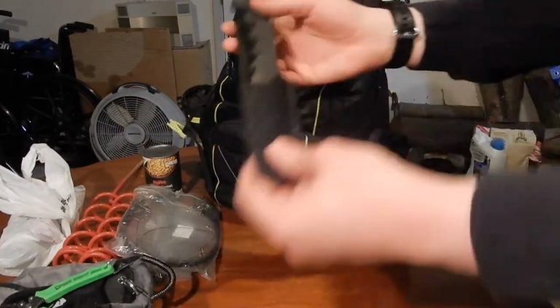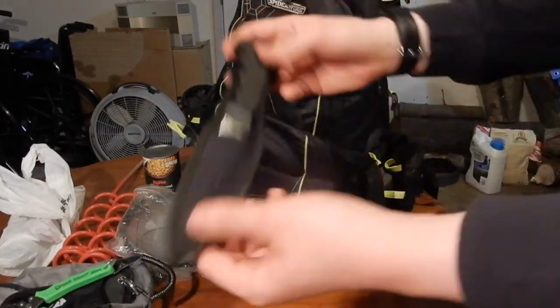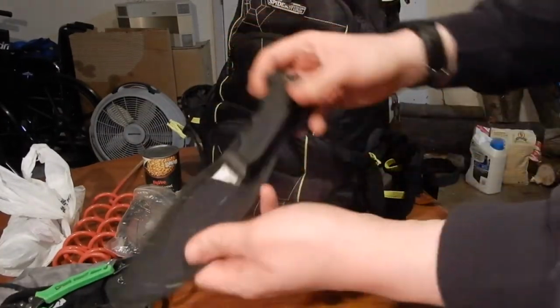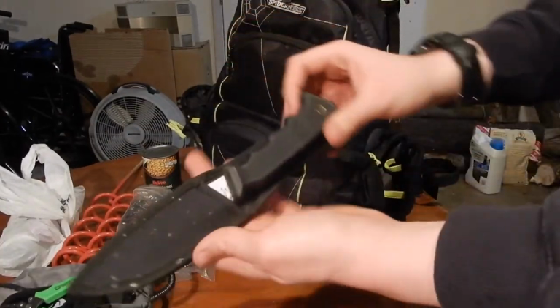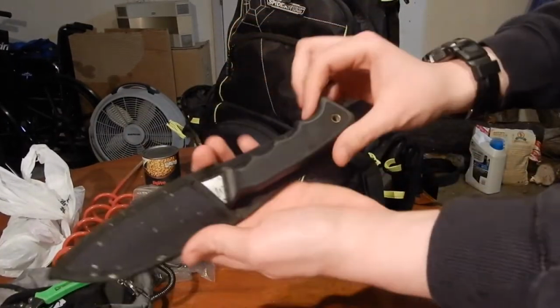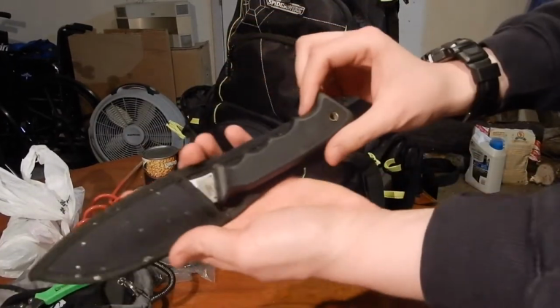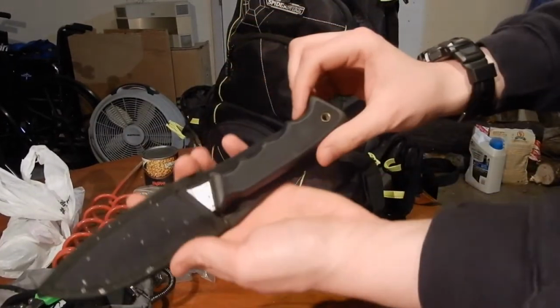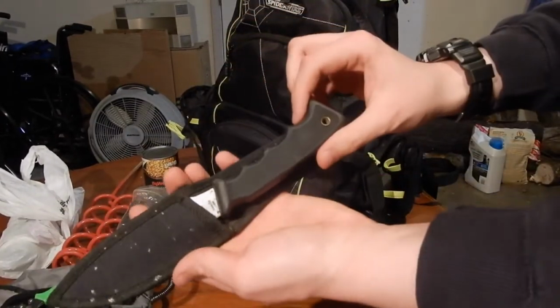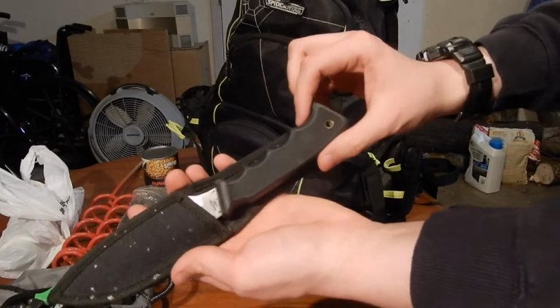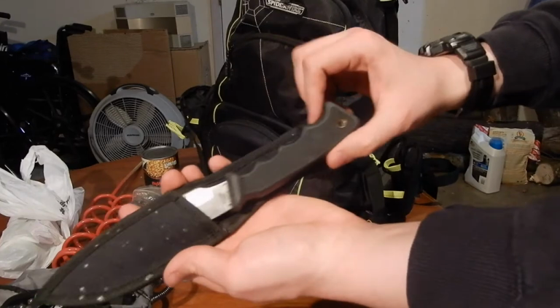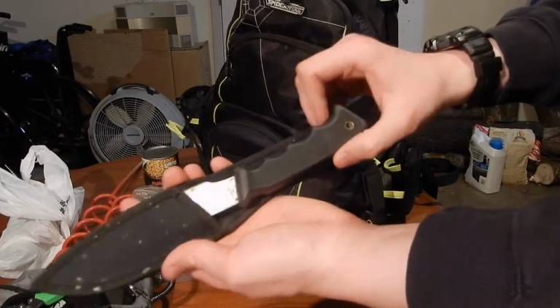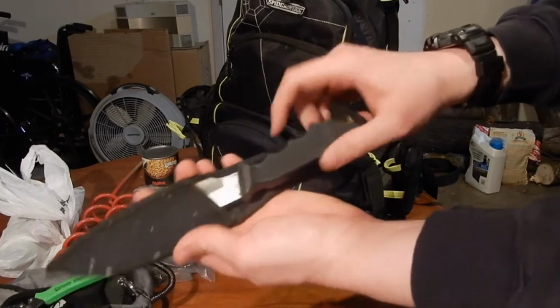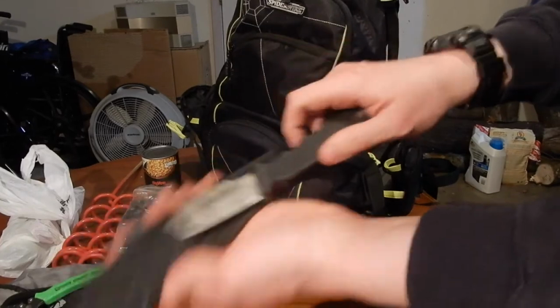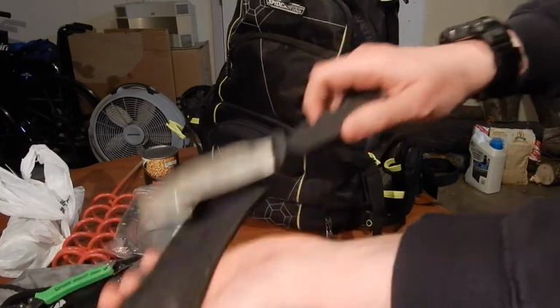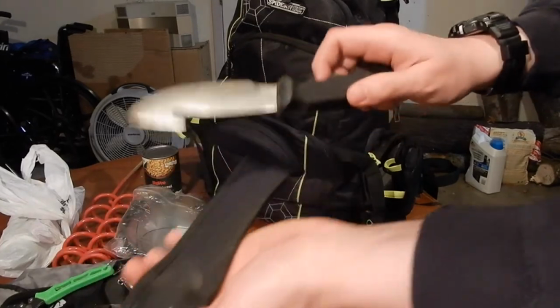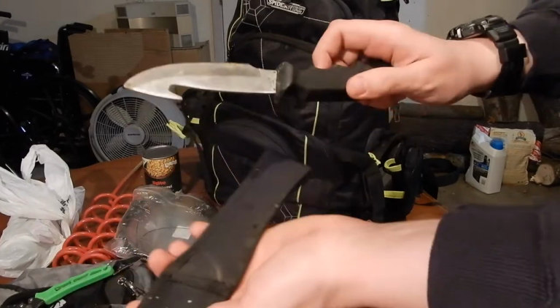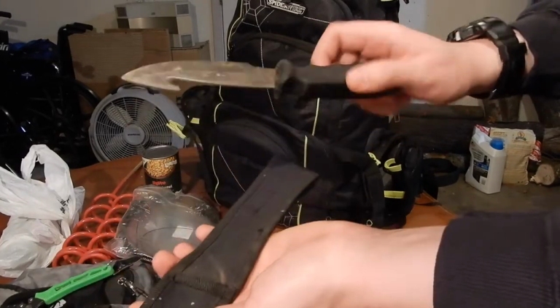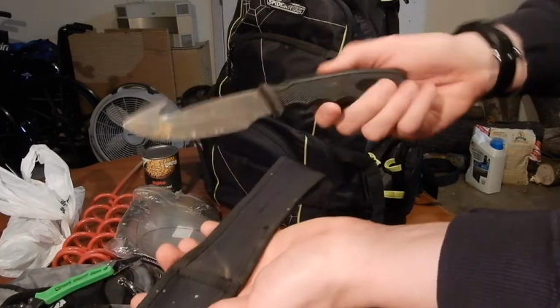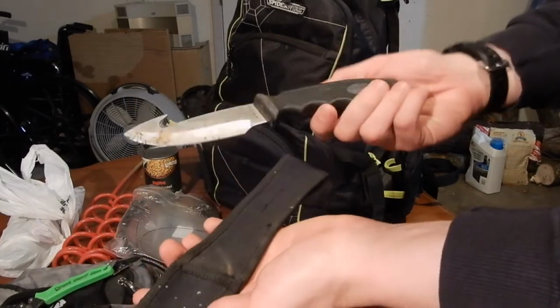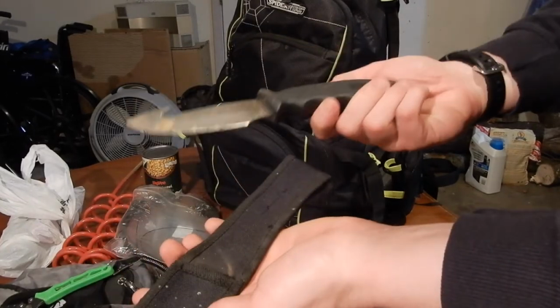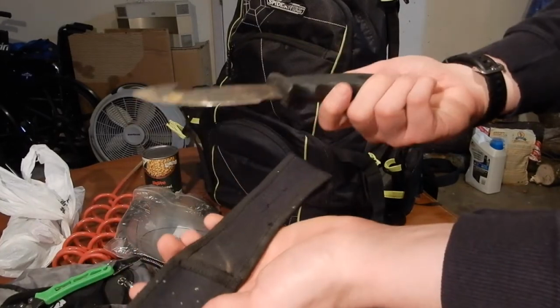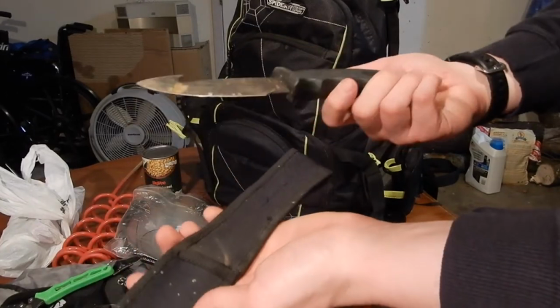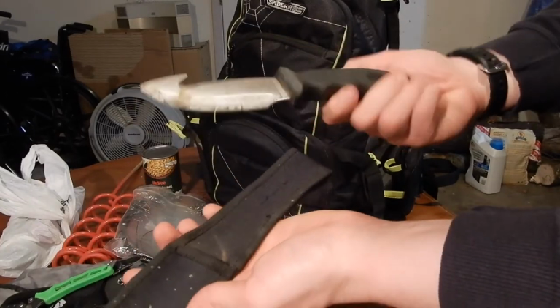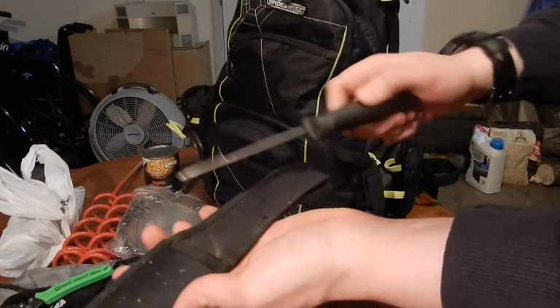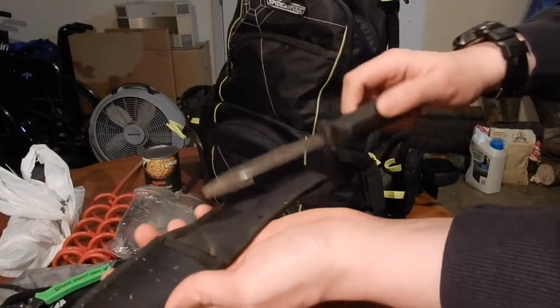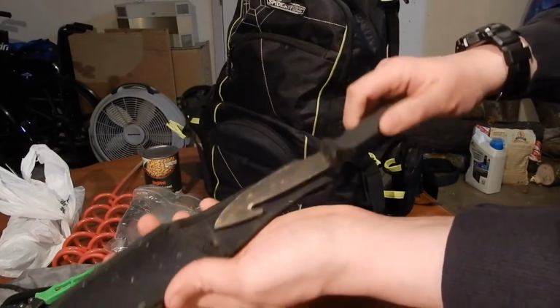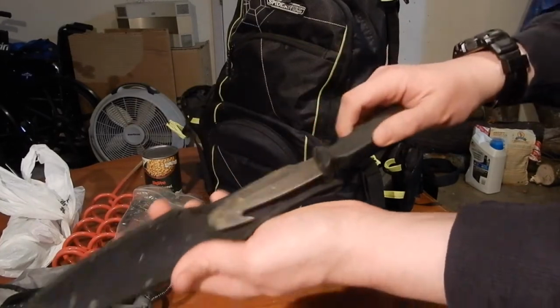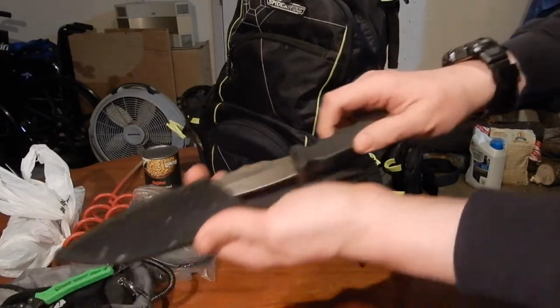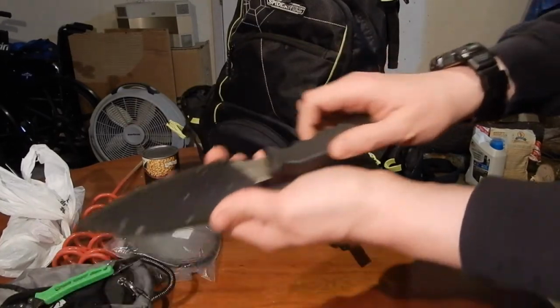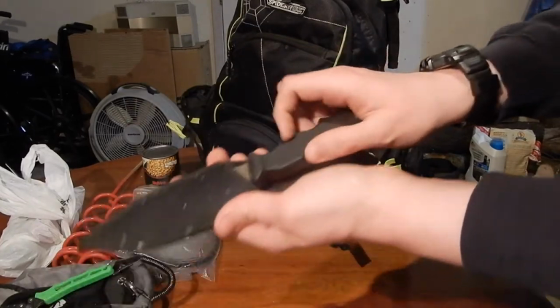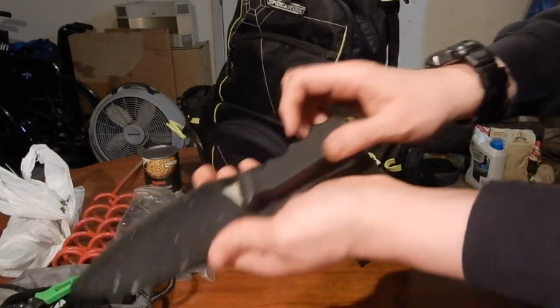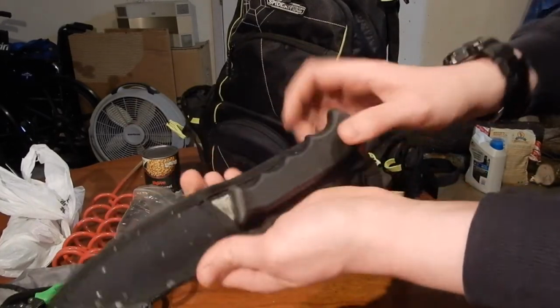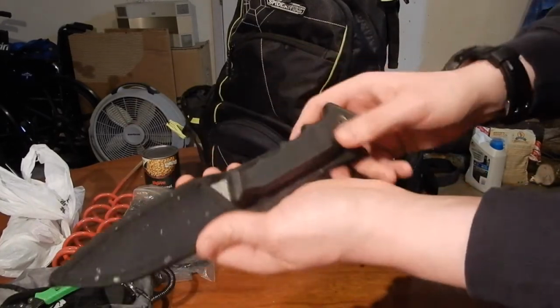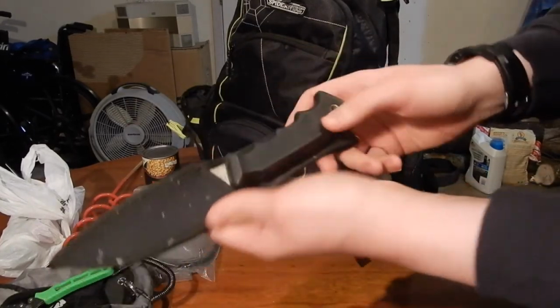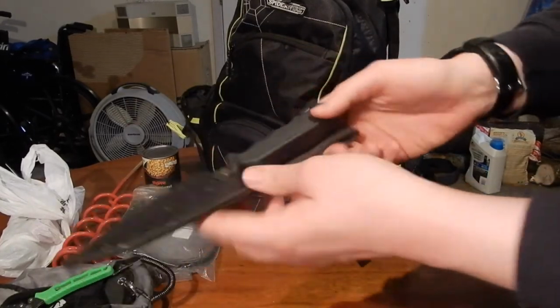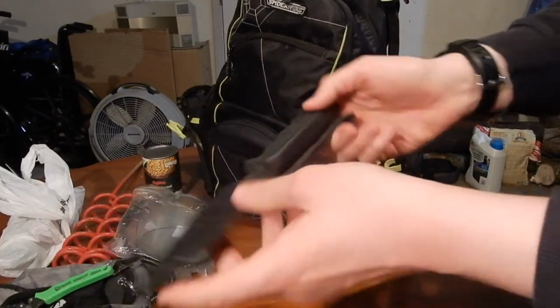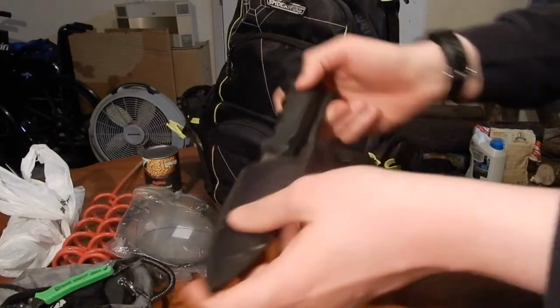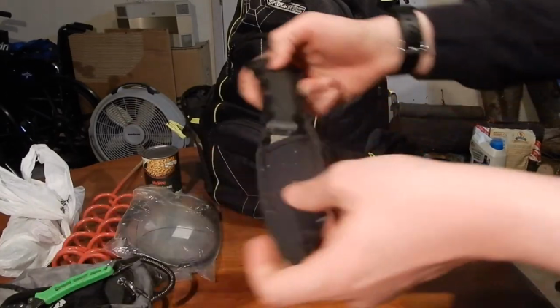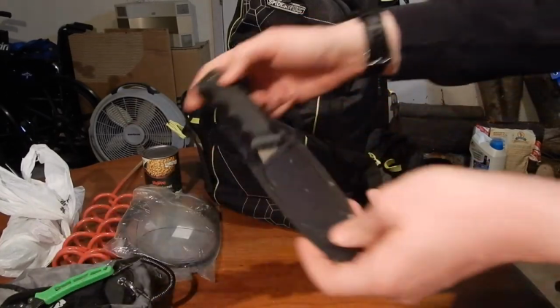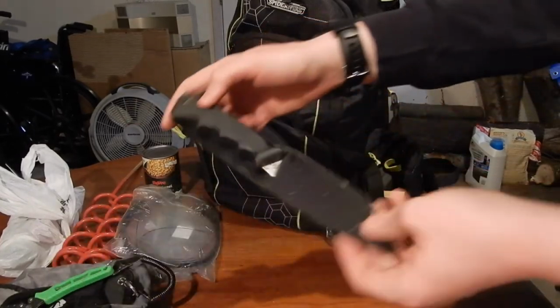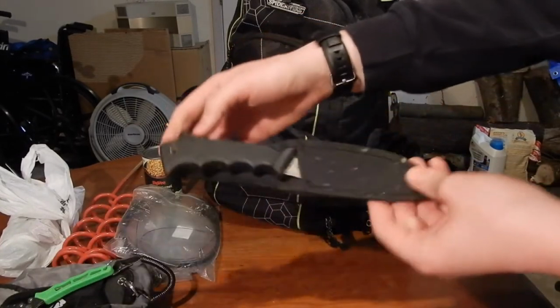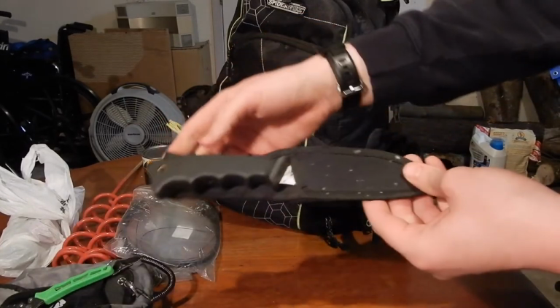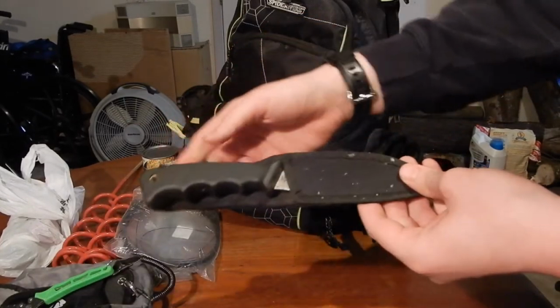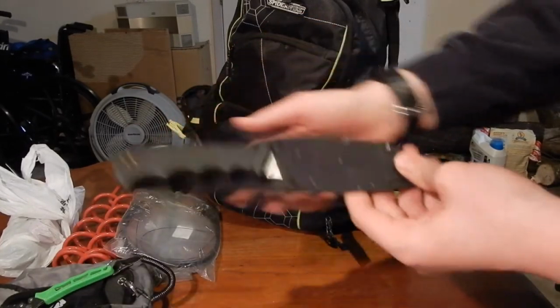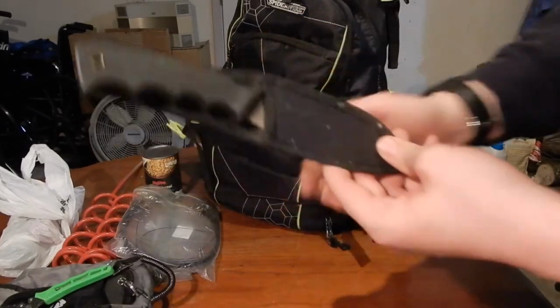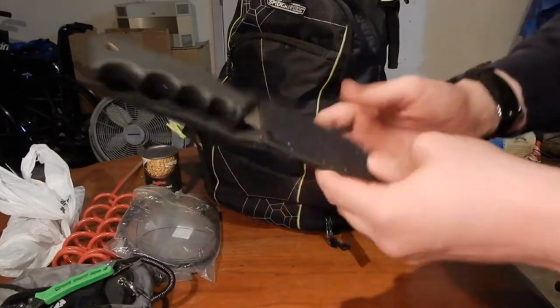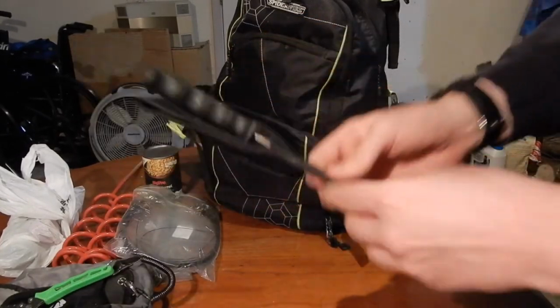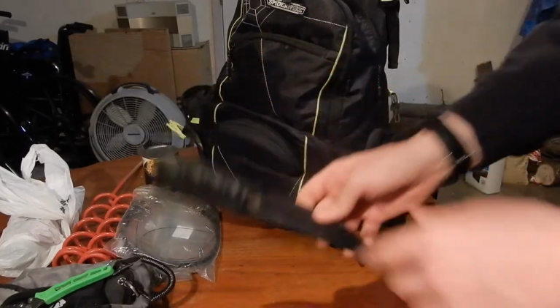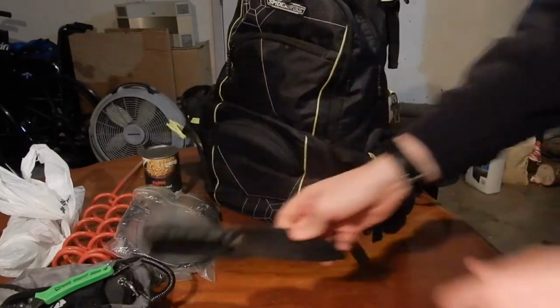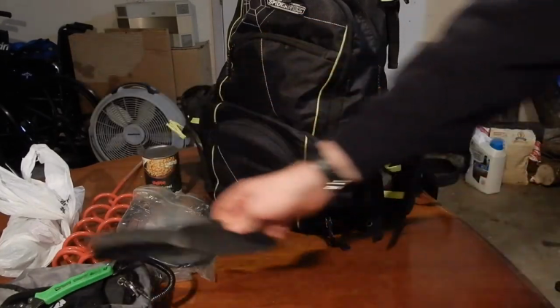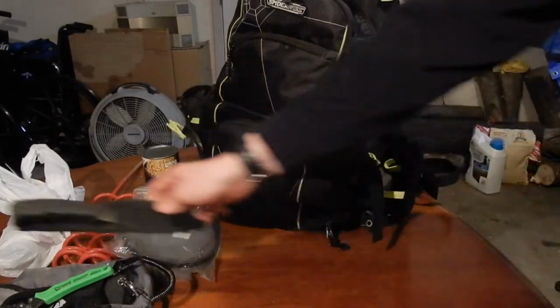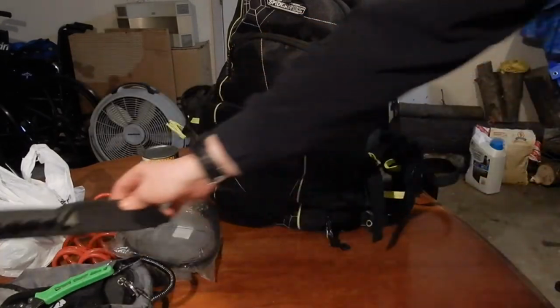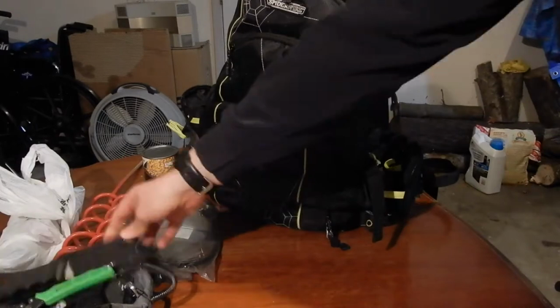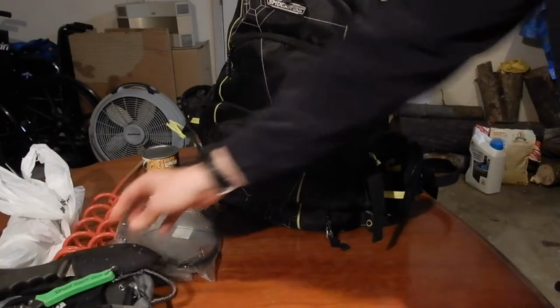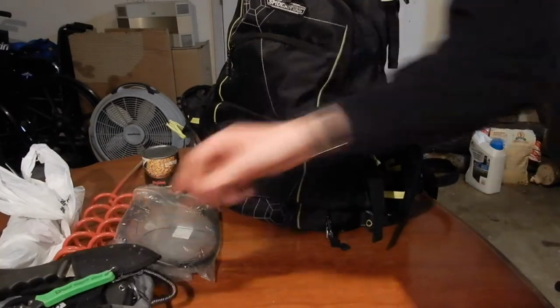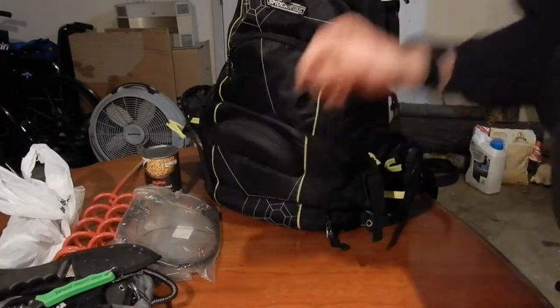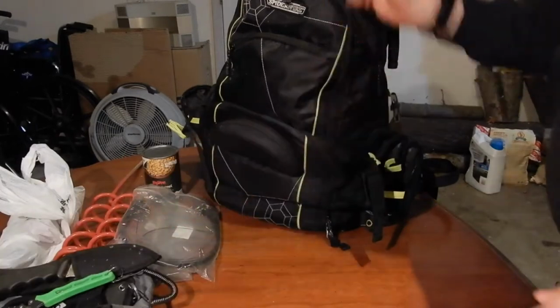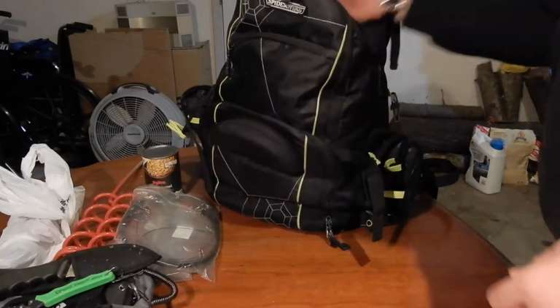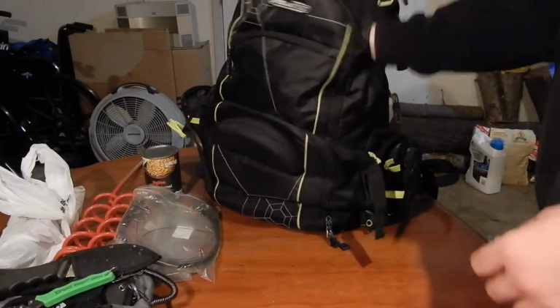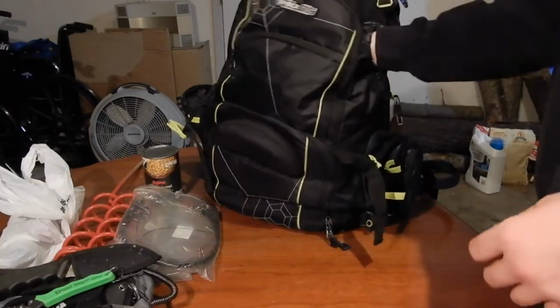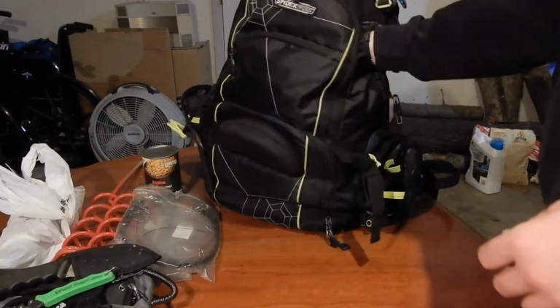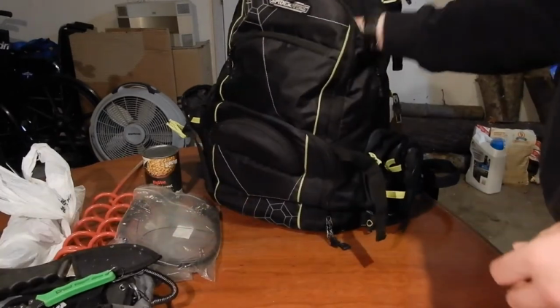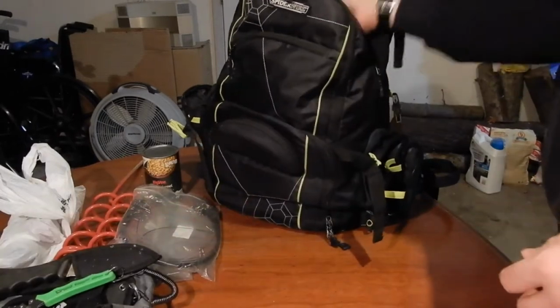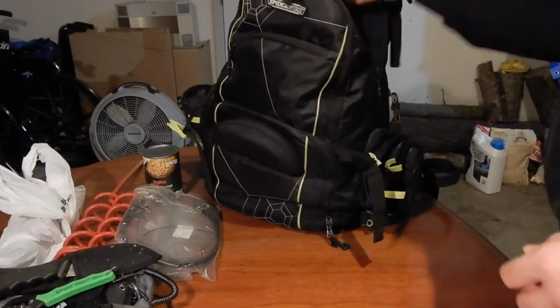Next I have a bait knife. It's very dirty and scaly — probably should clean that — but it's just for cutting up any bait you need to cut.